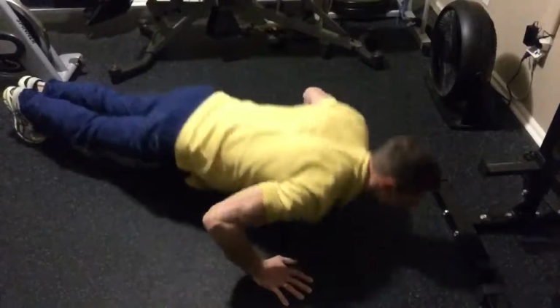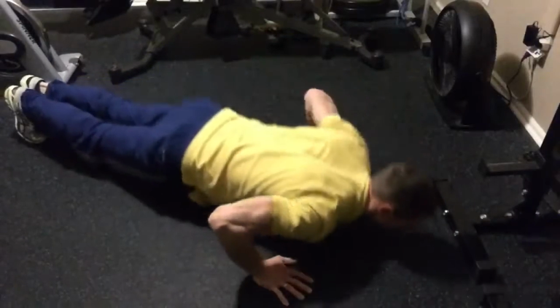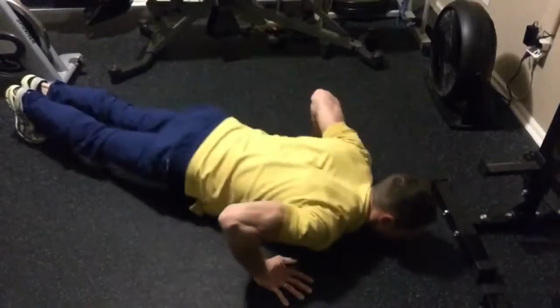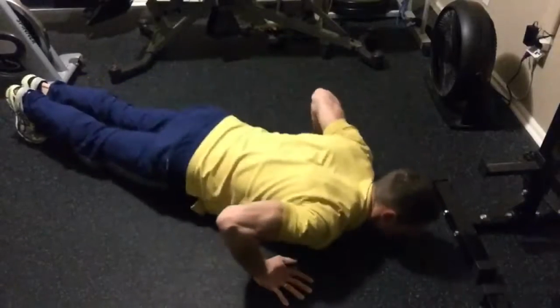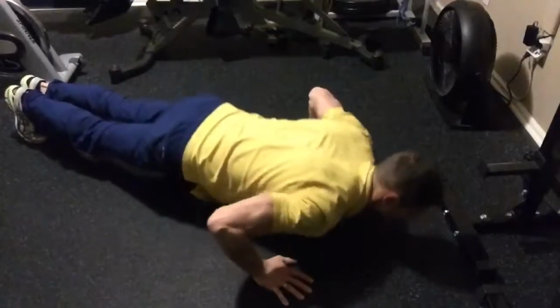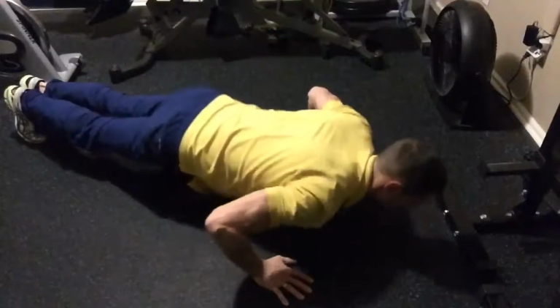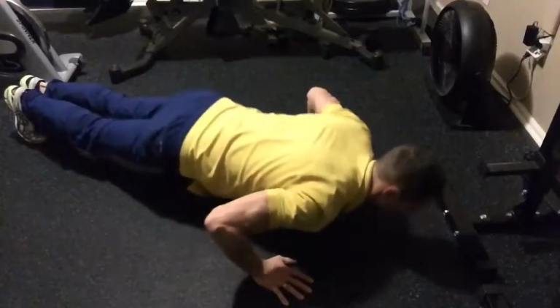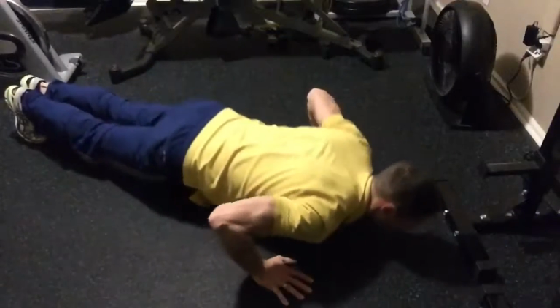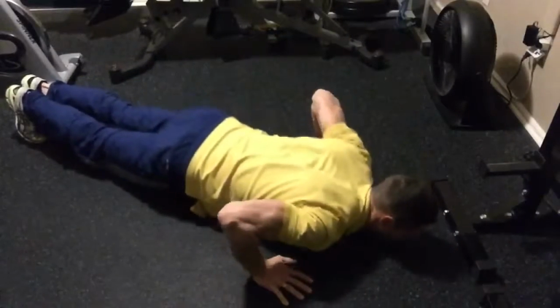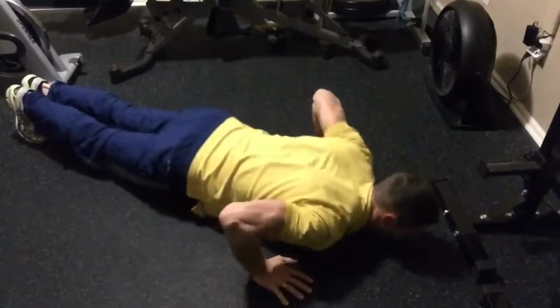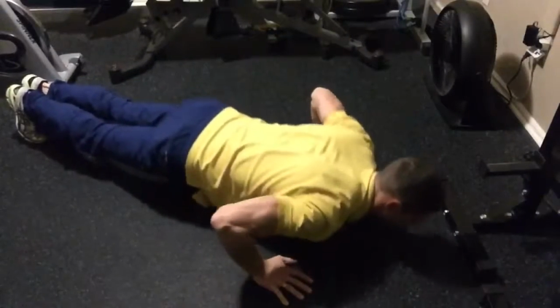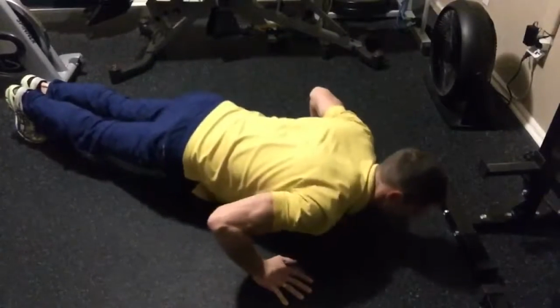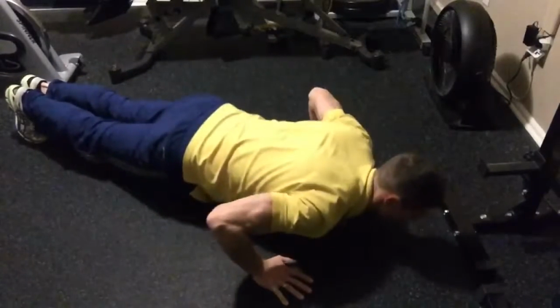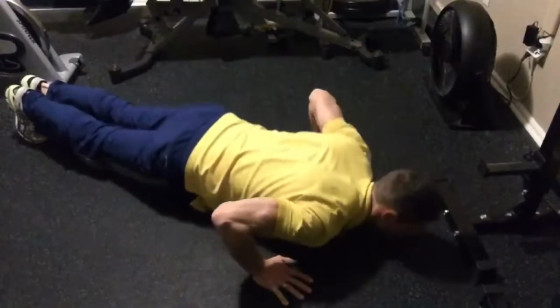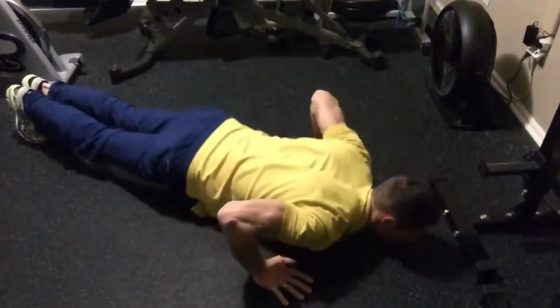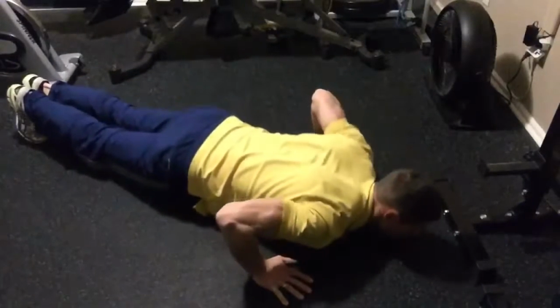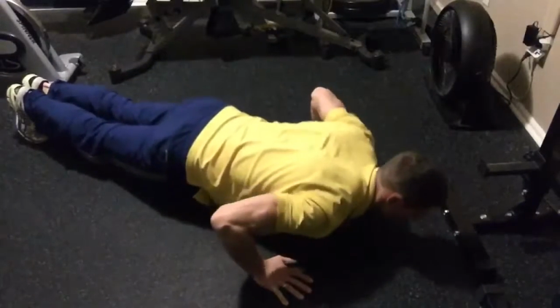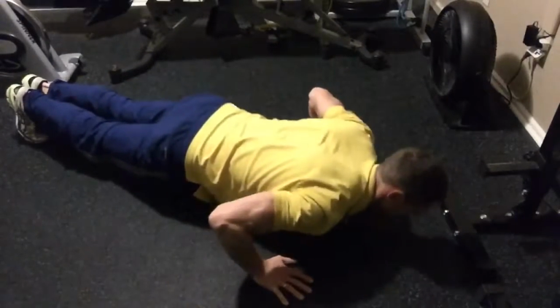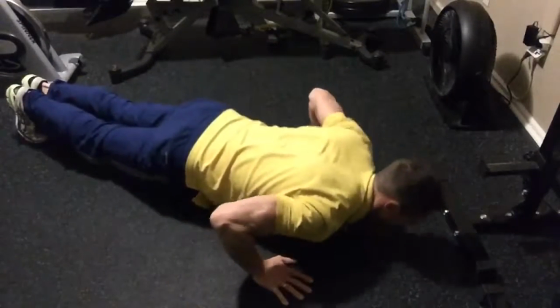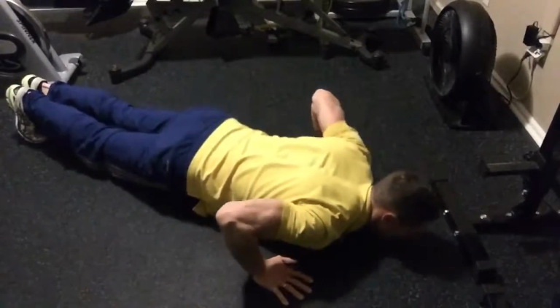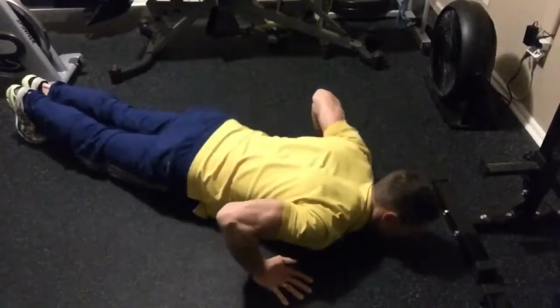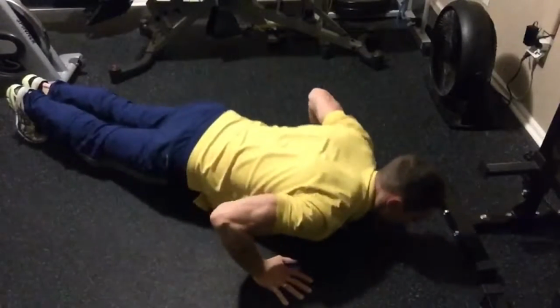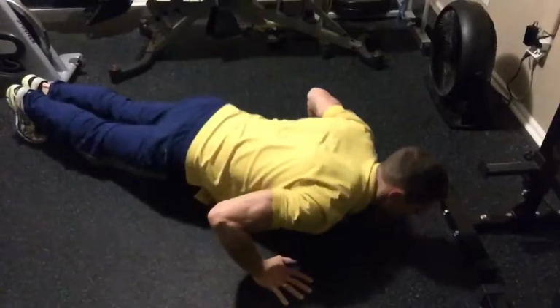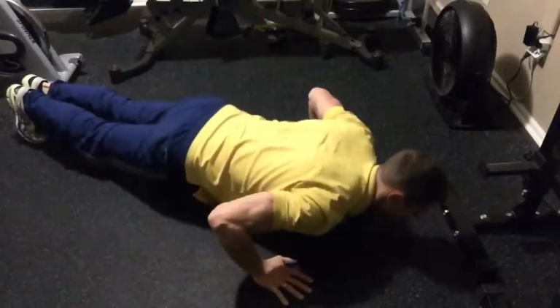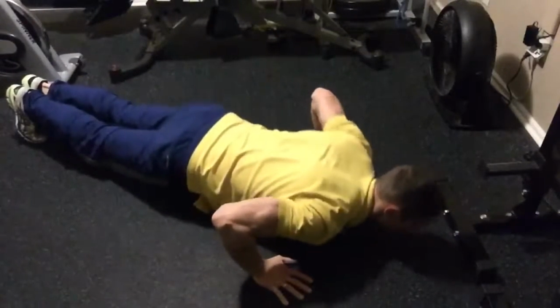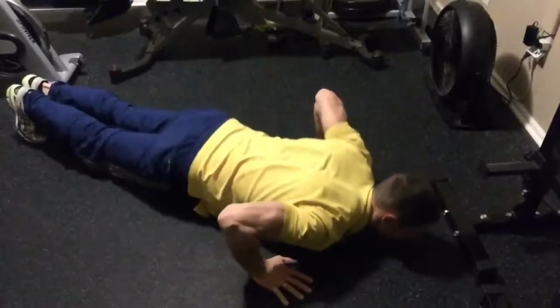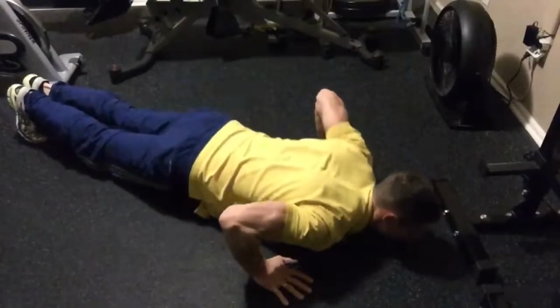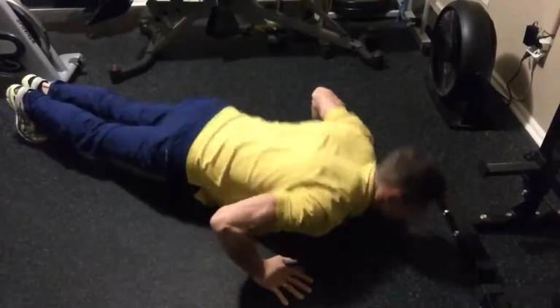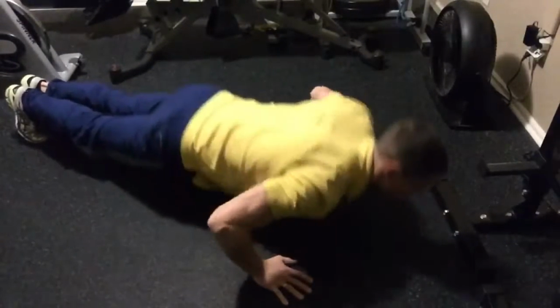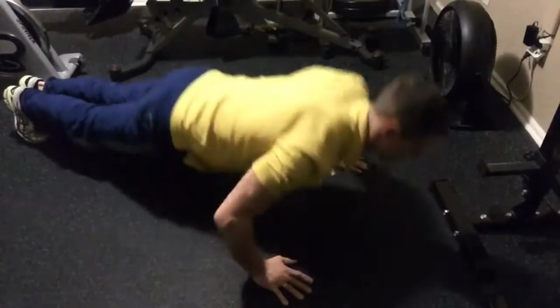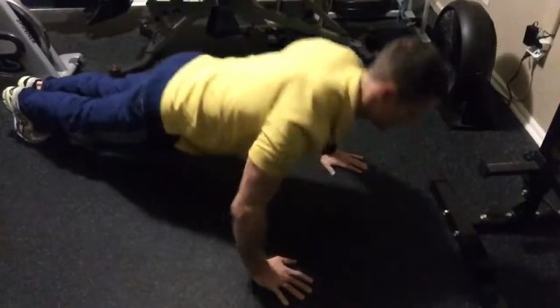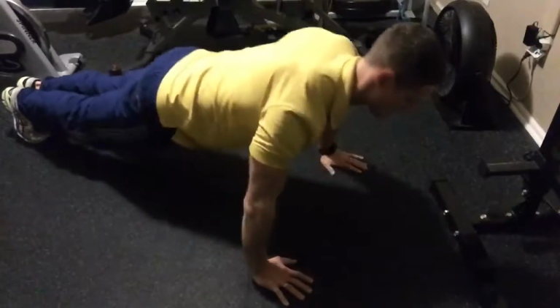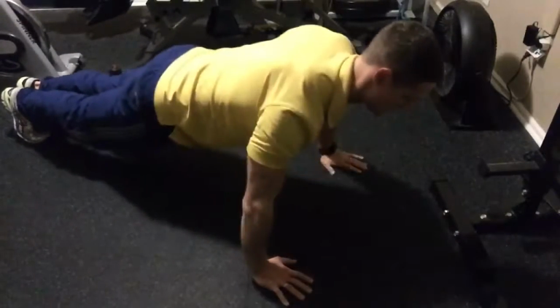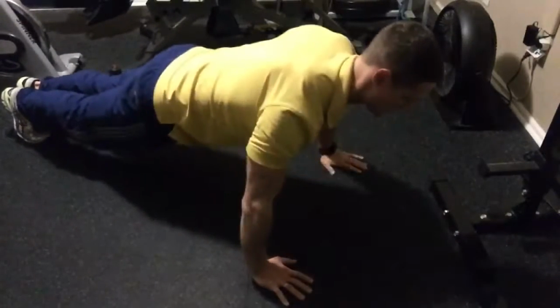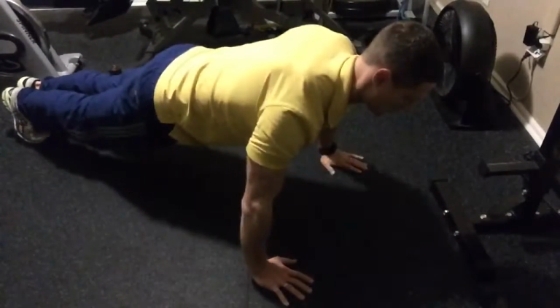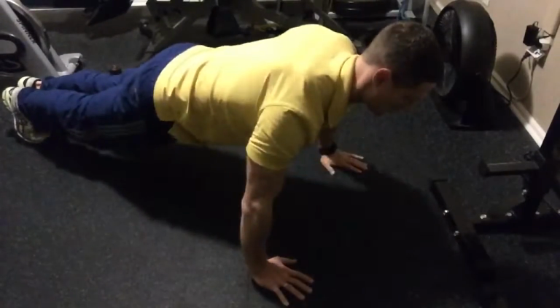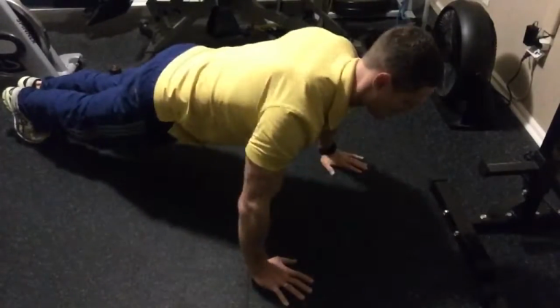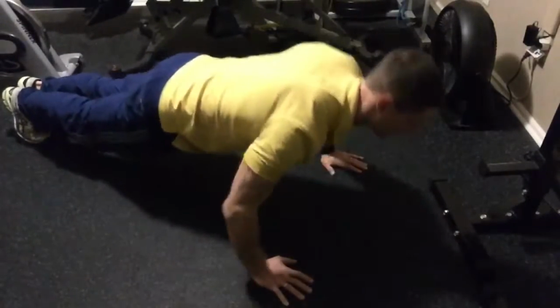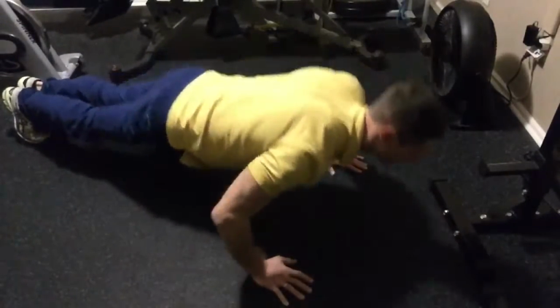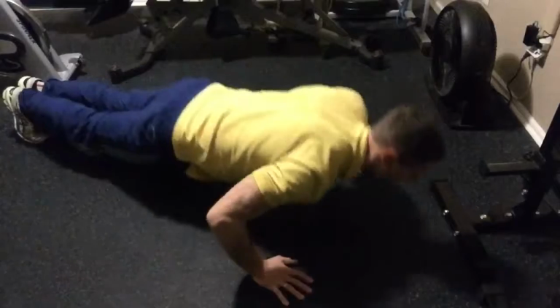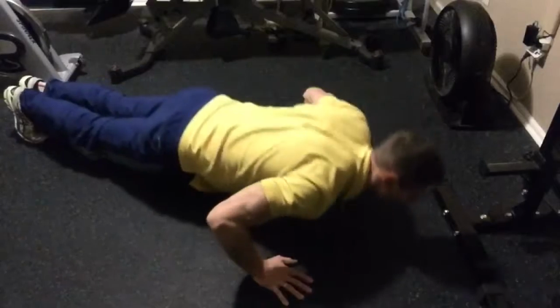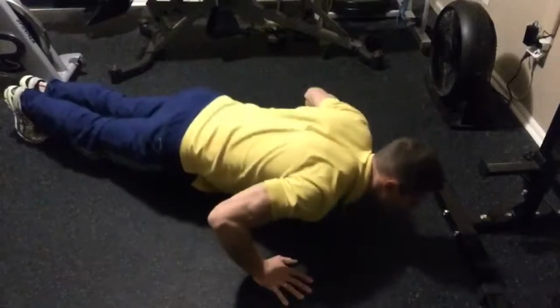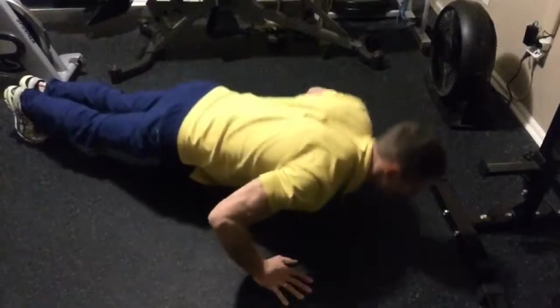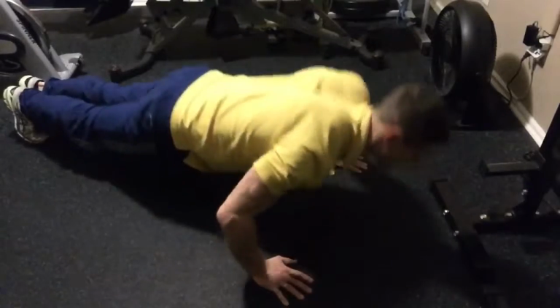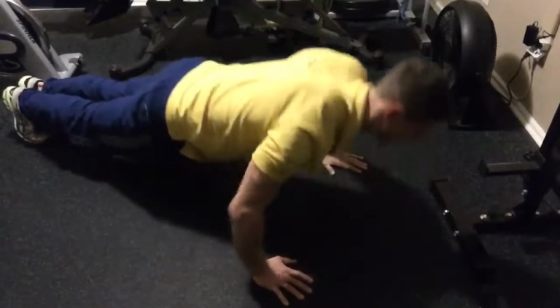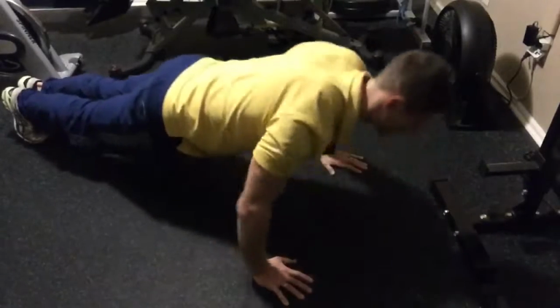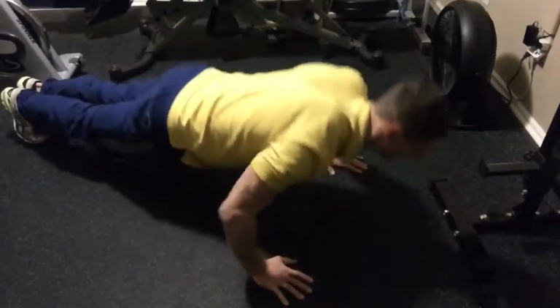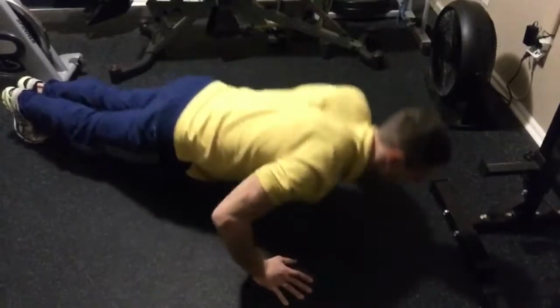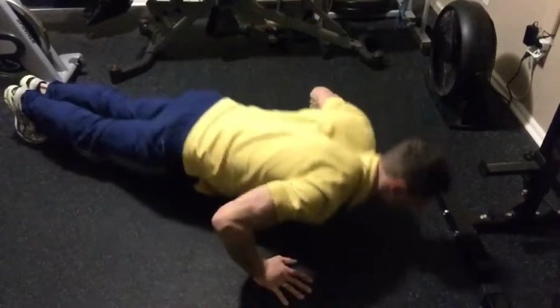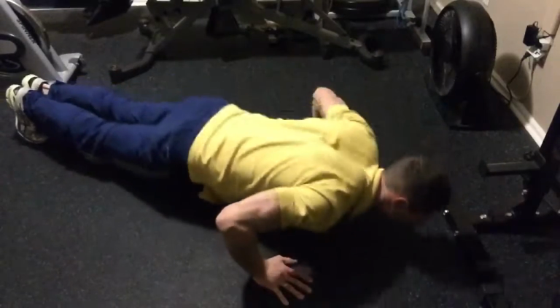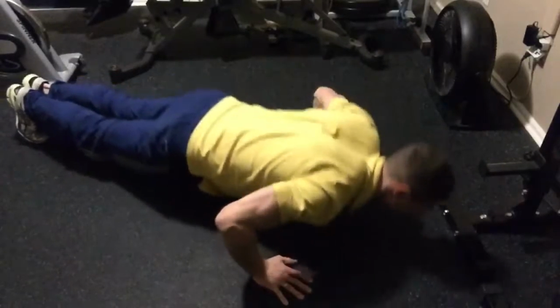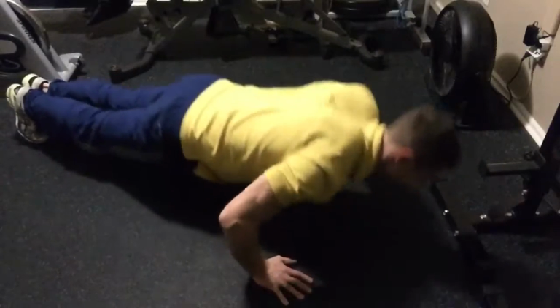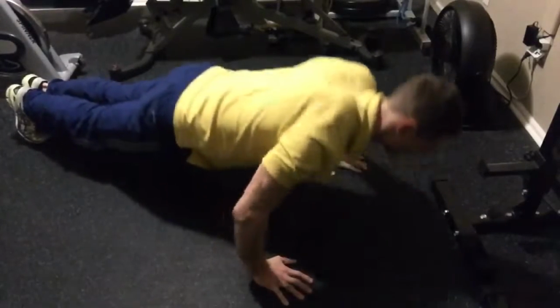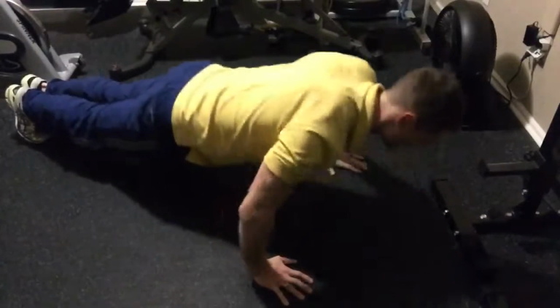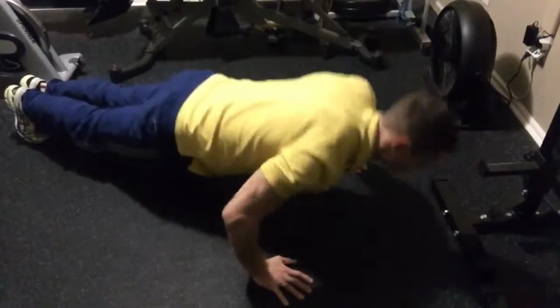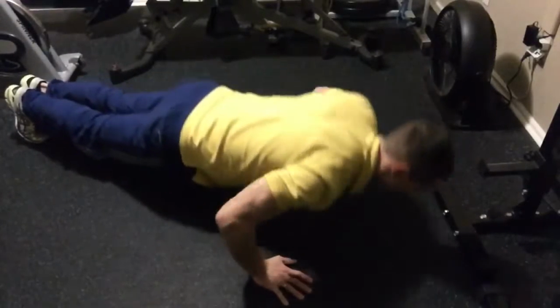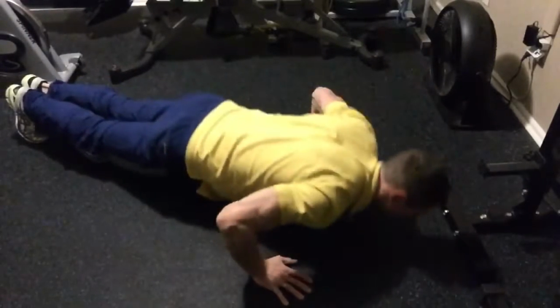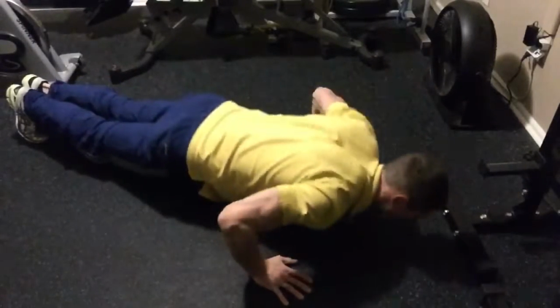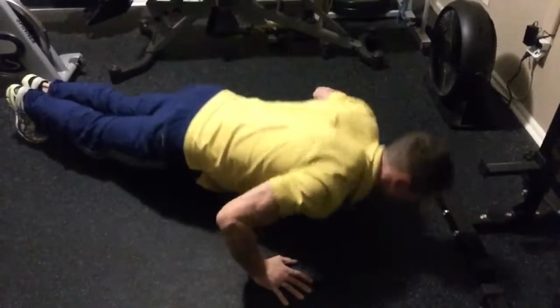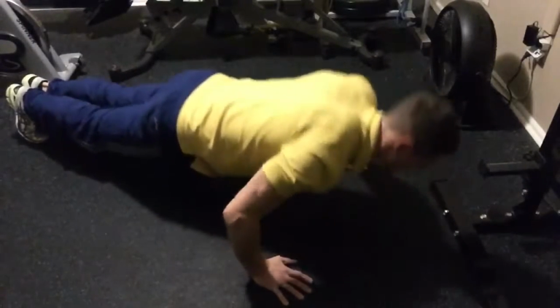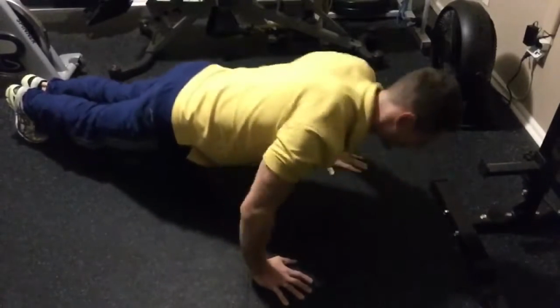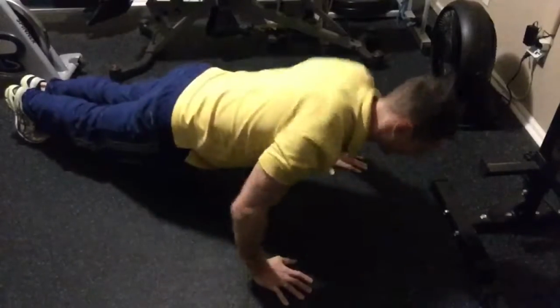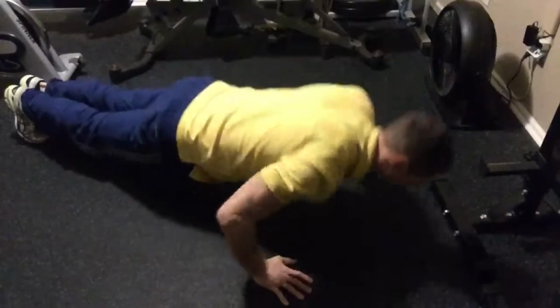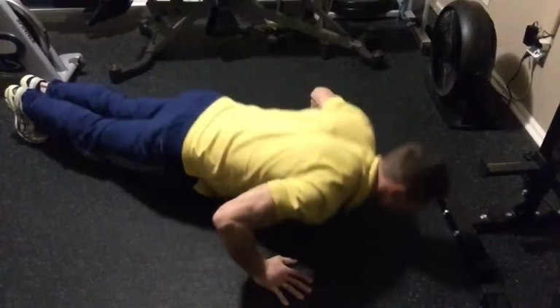Then all the way down, halfway up for the same amount. And all the way up, halfway down for the same amount of reps.